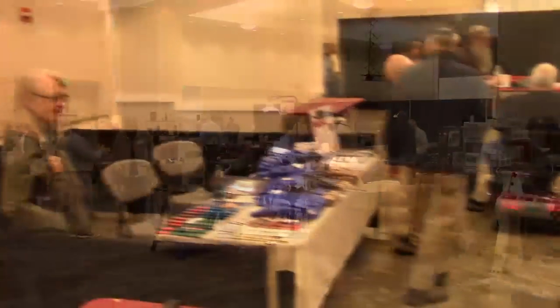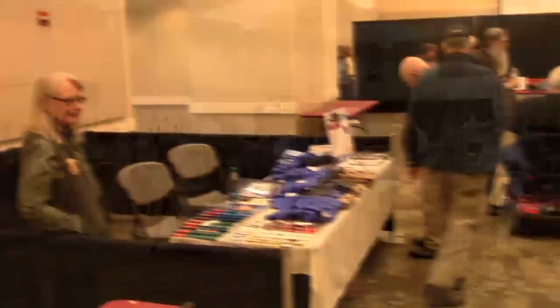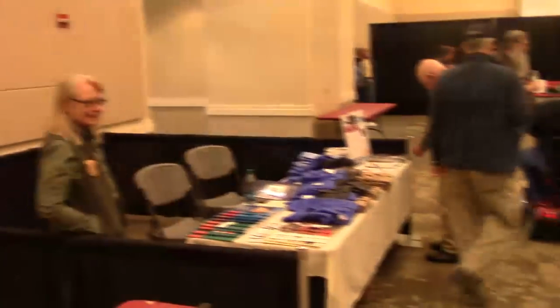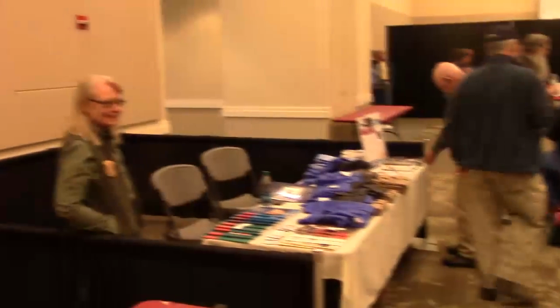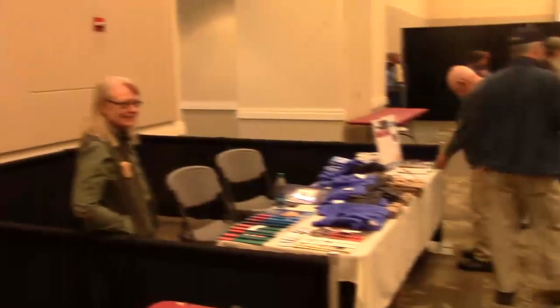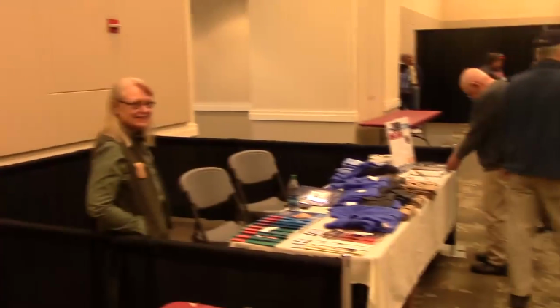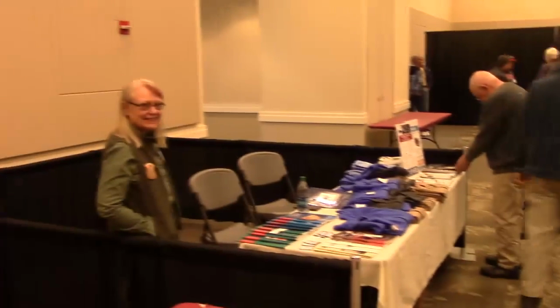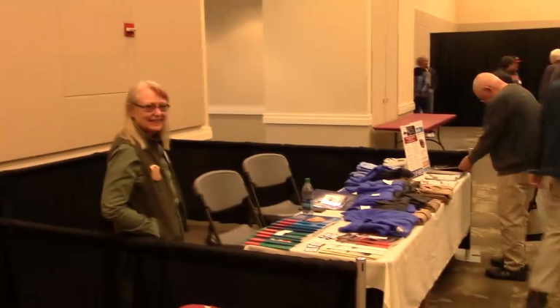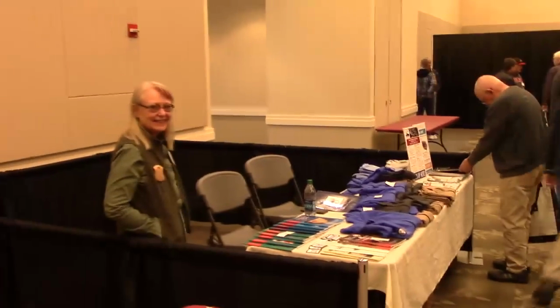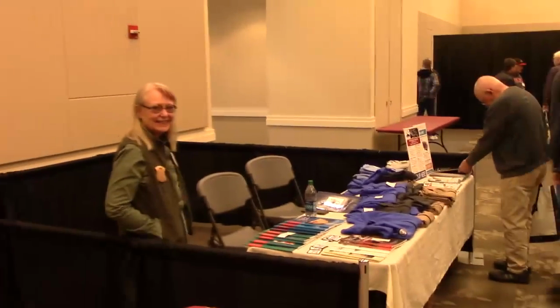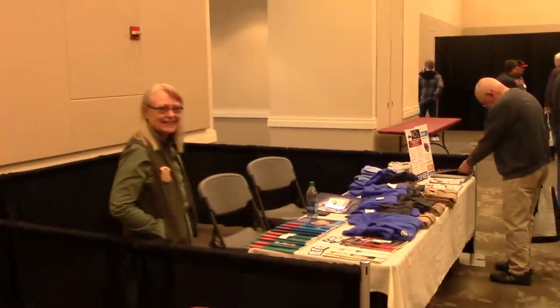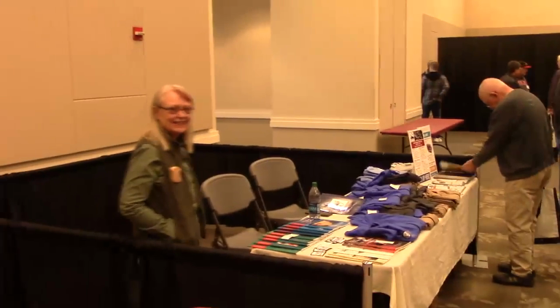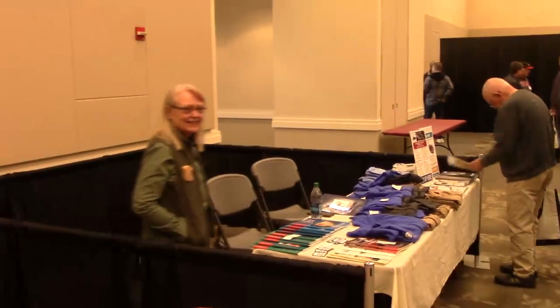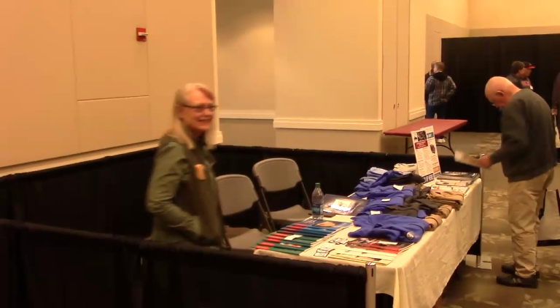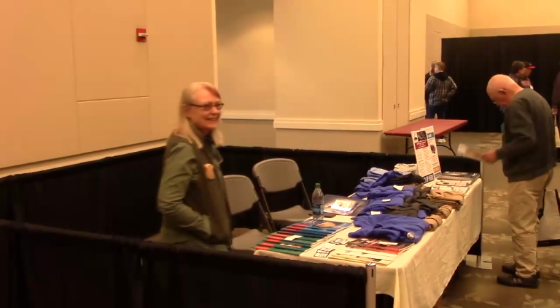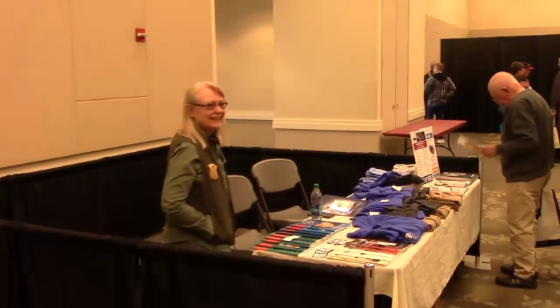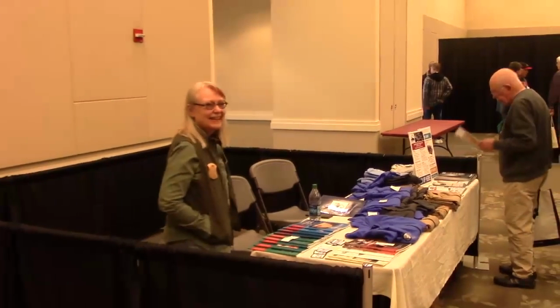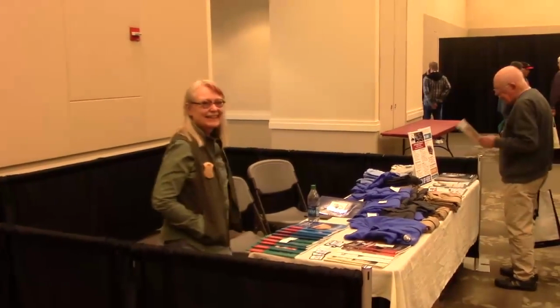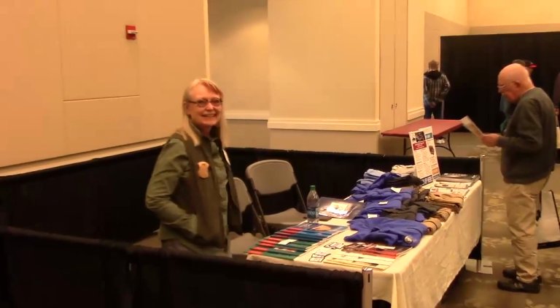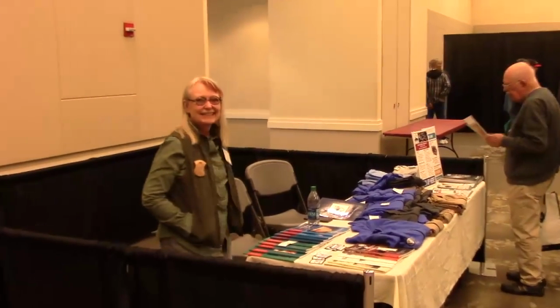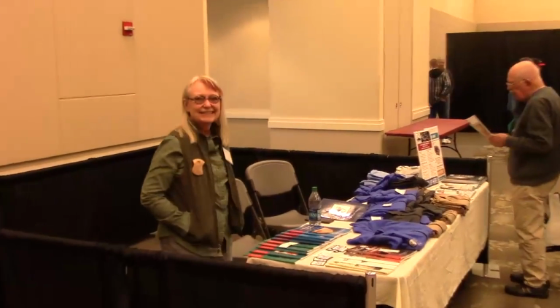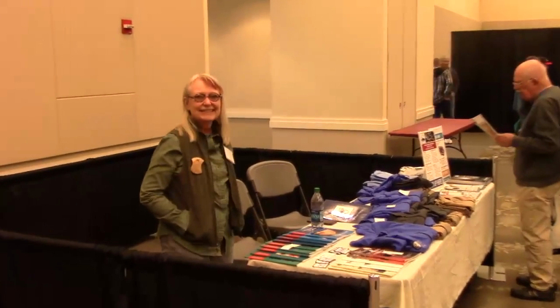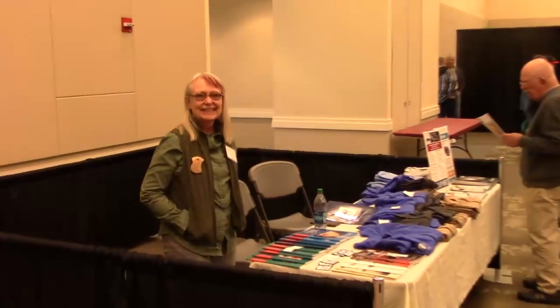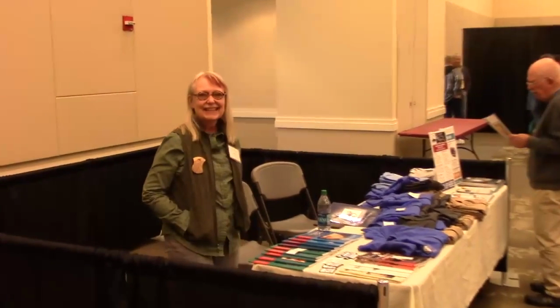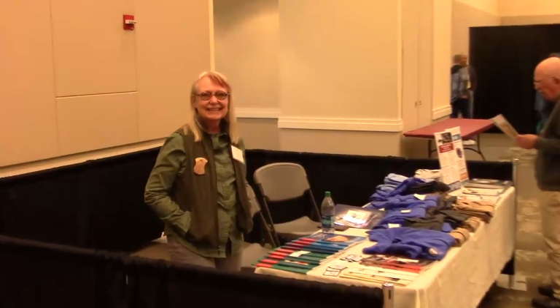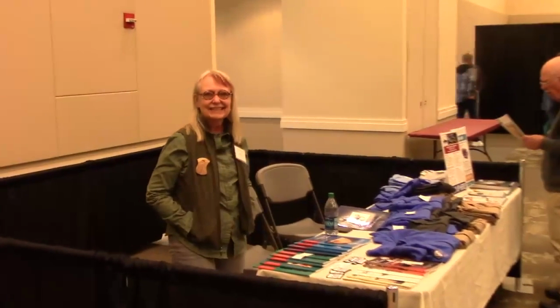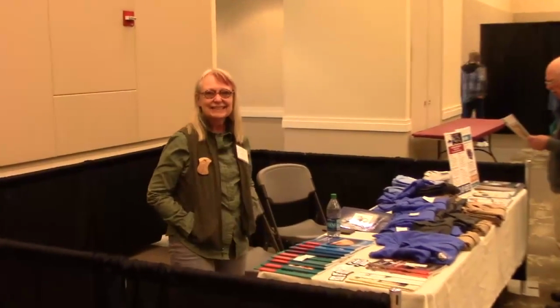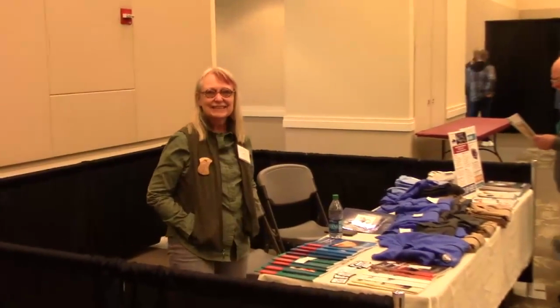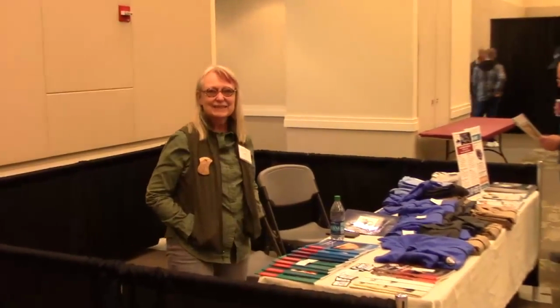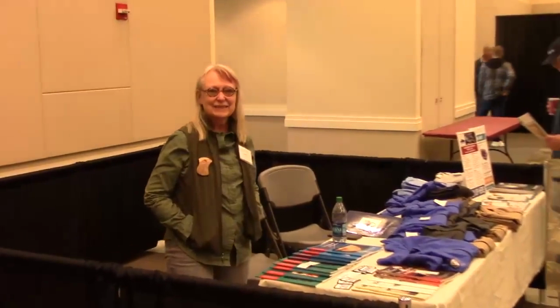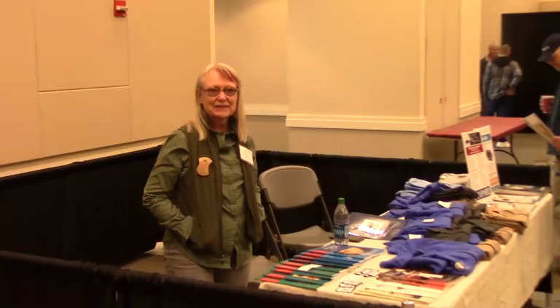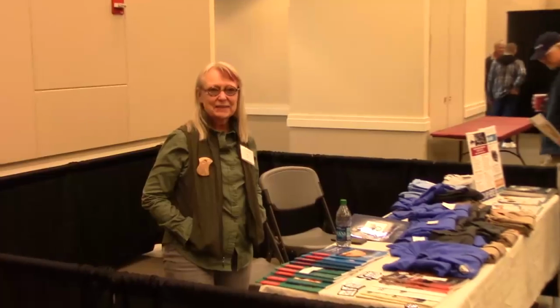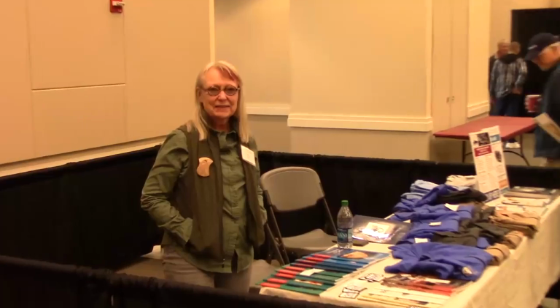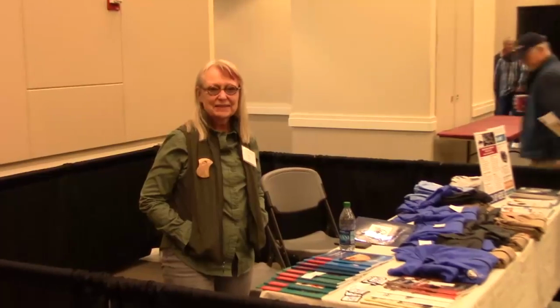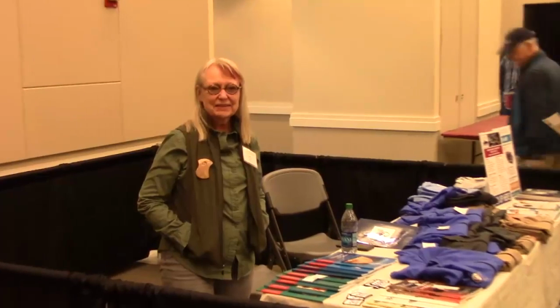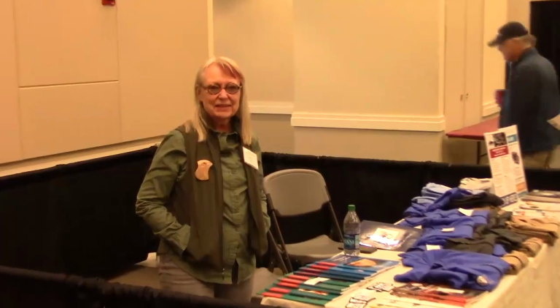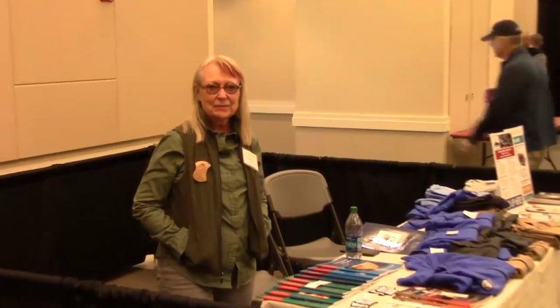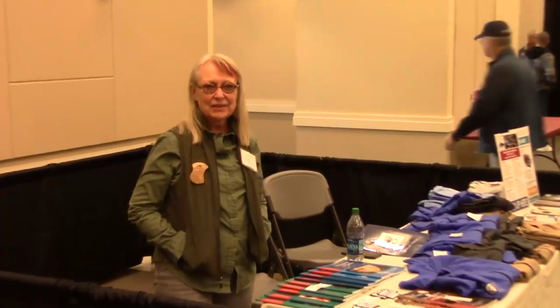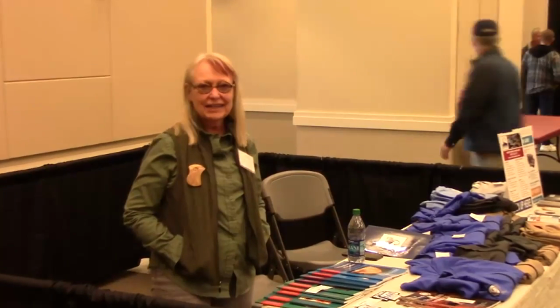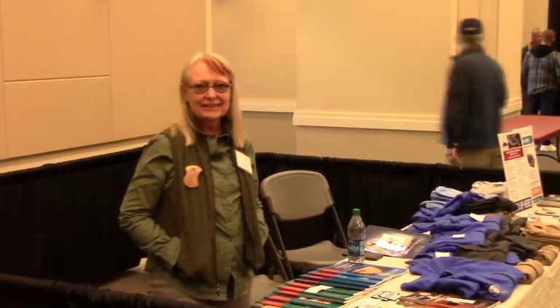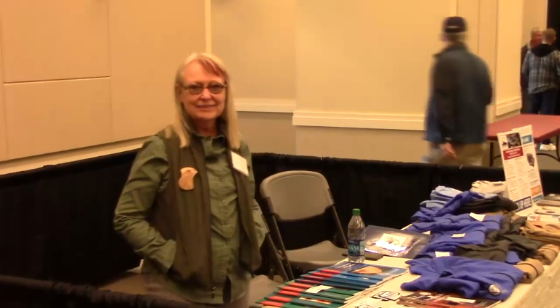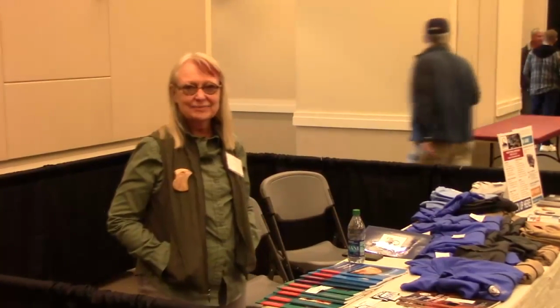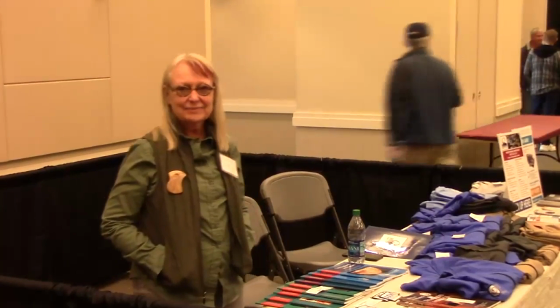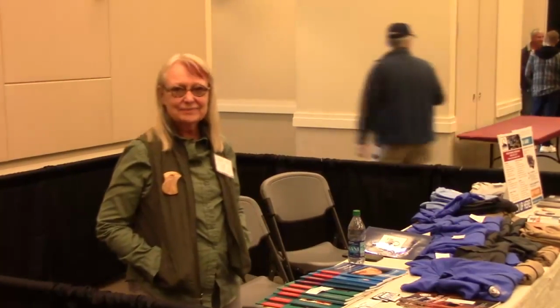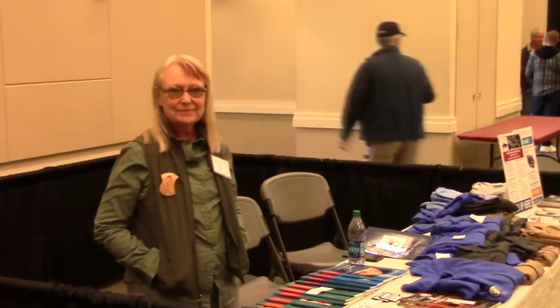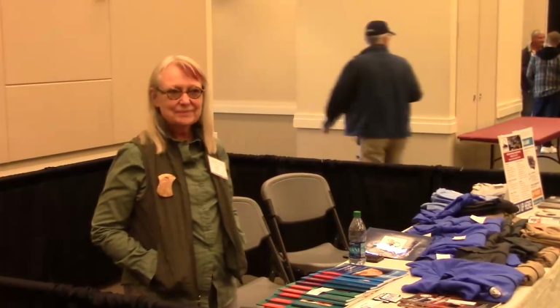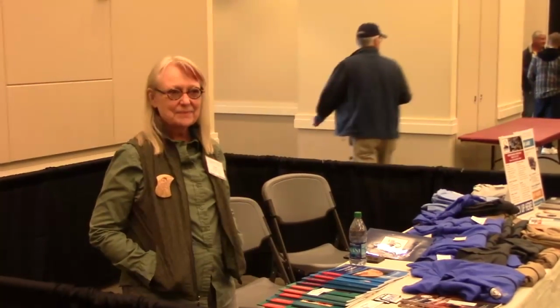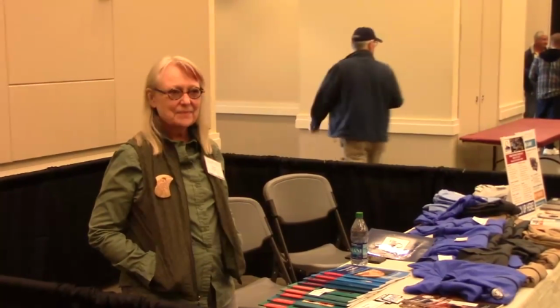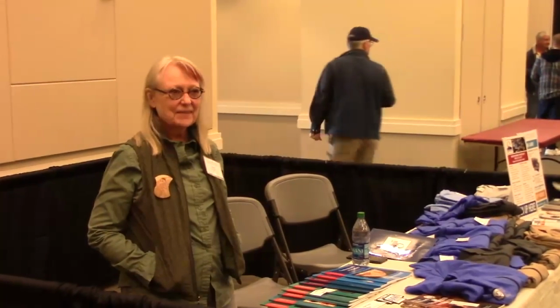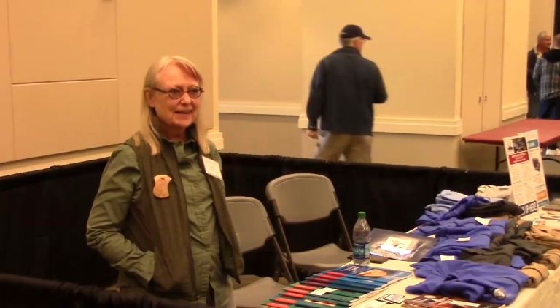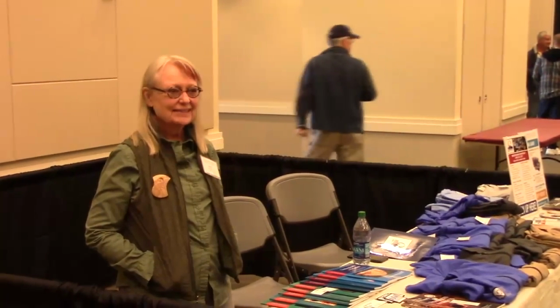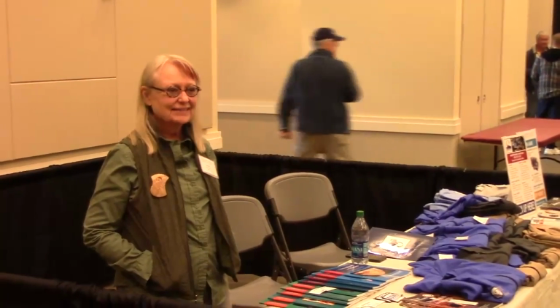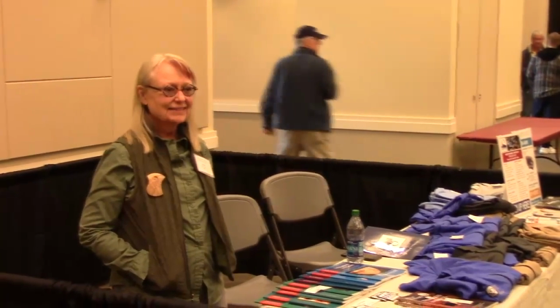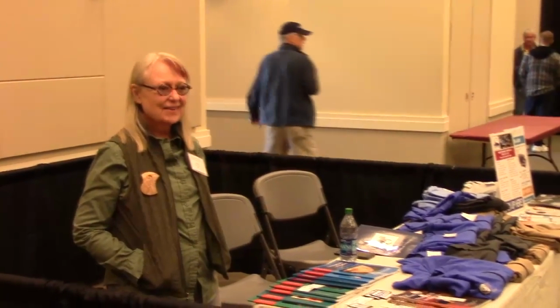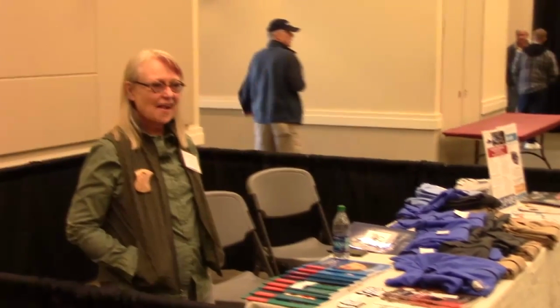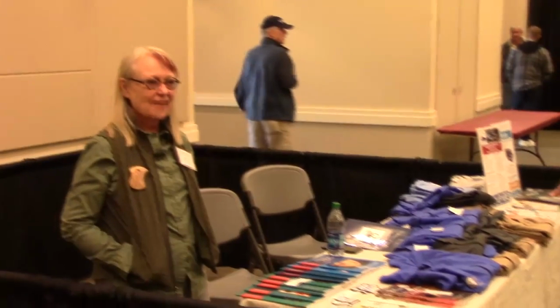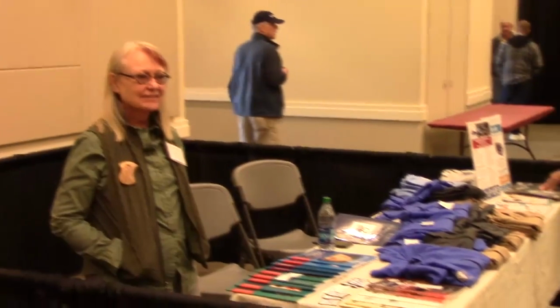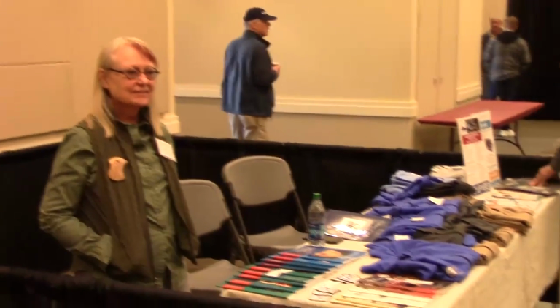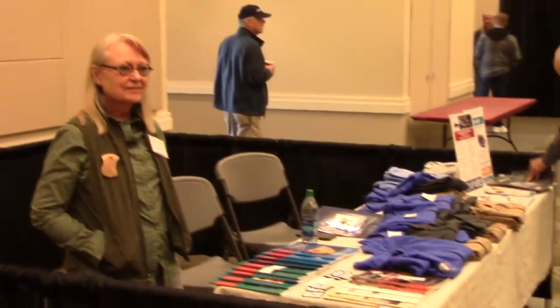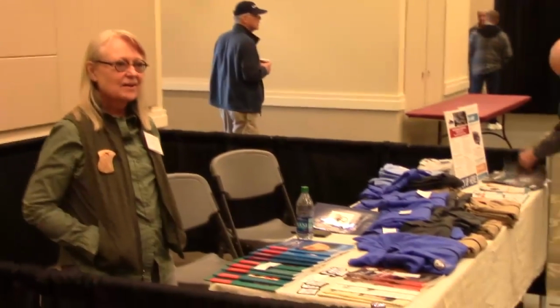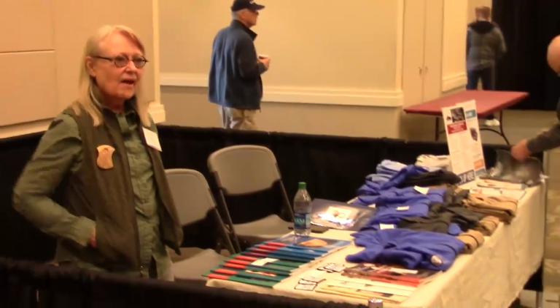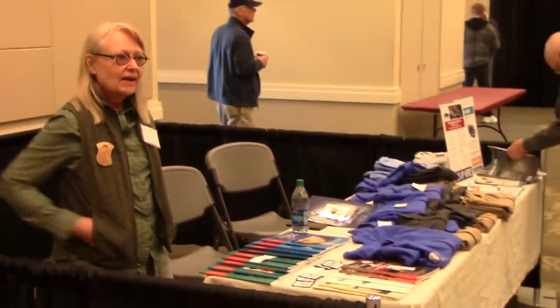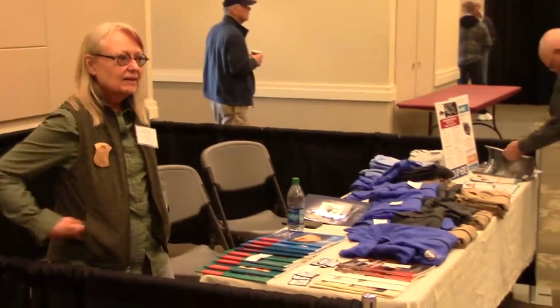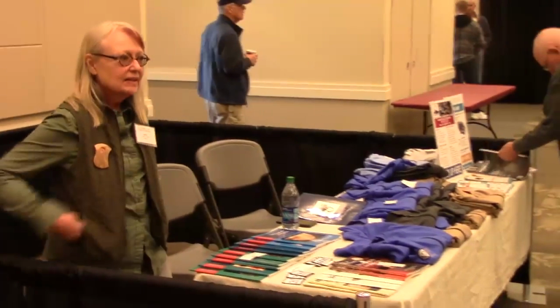Here we are at the AAW booth. Linda Ferber, the projects director at AAW, sharing information about AAW.